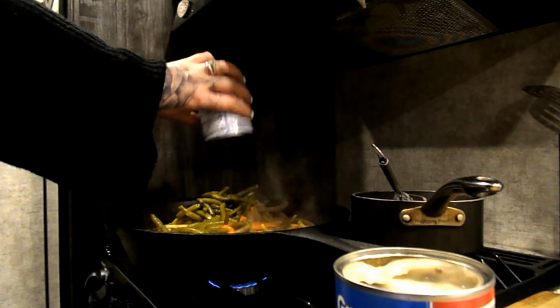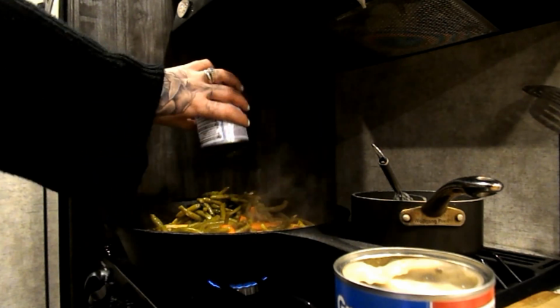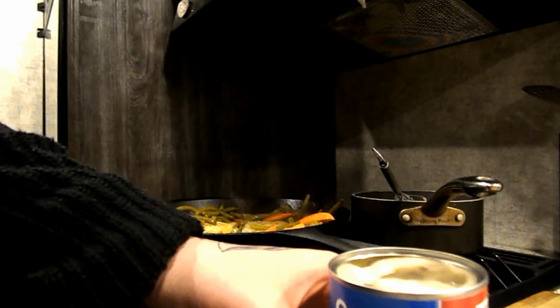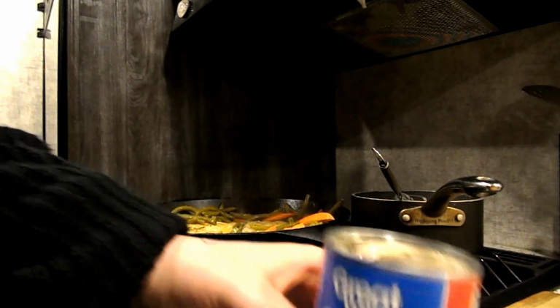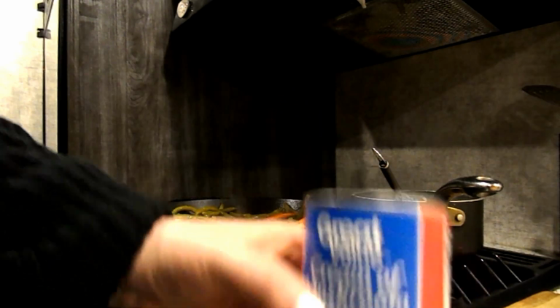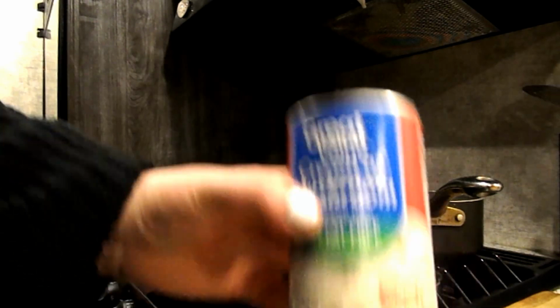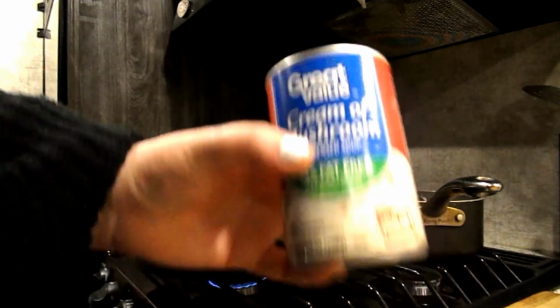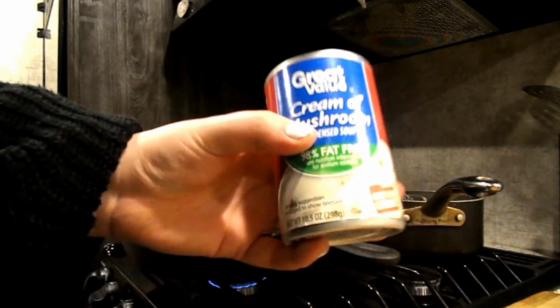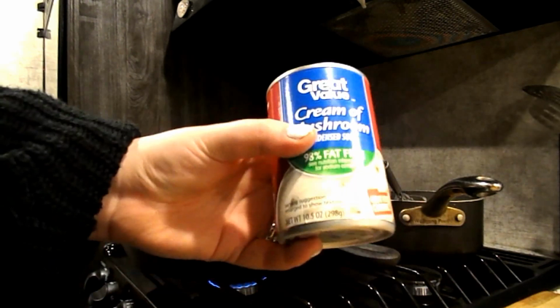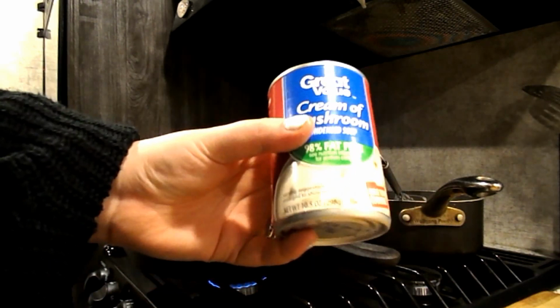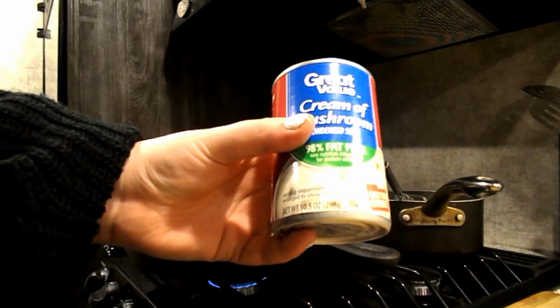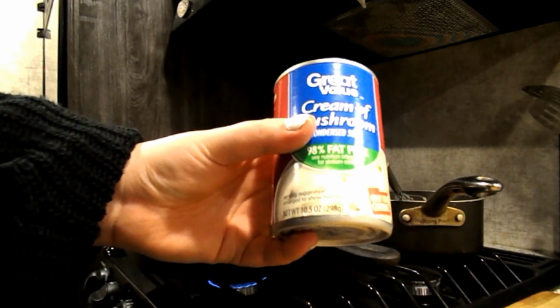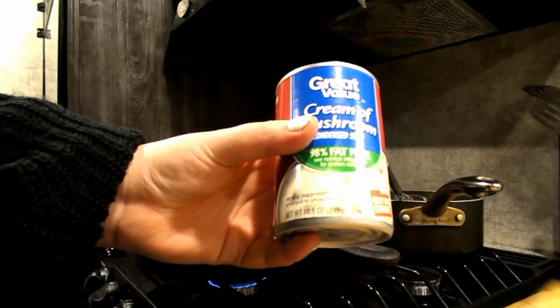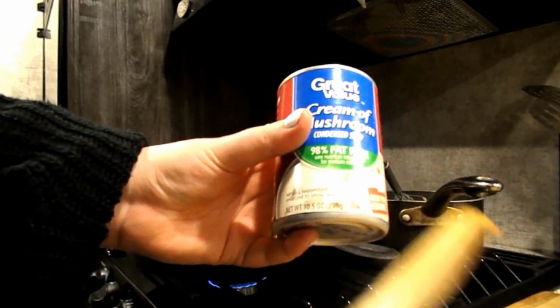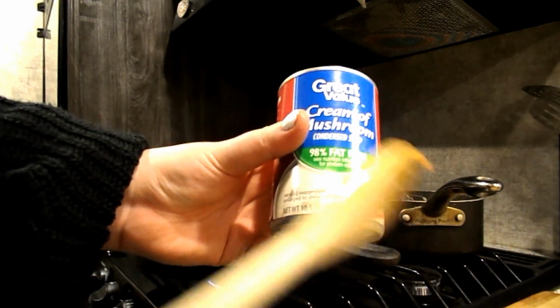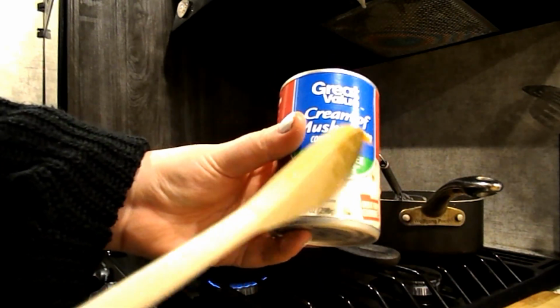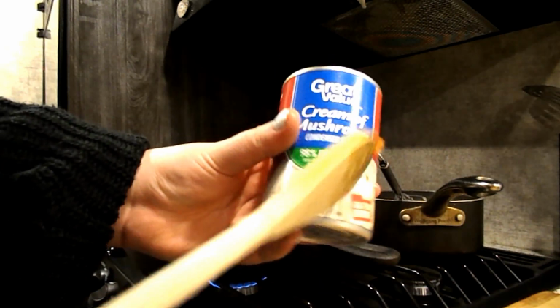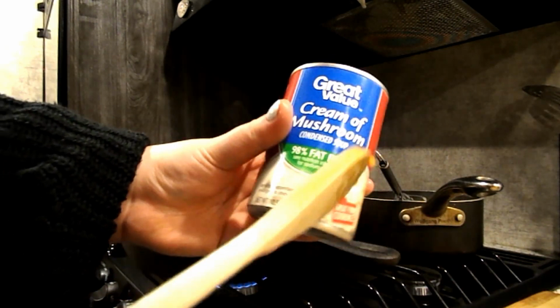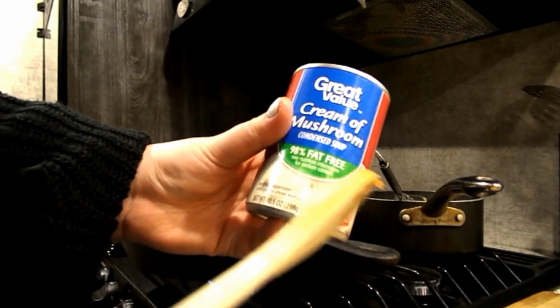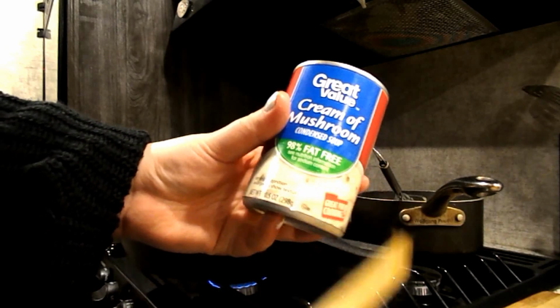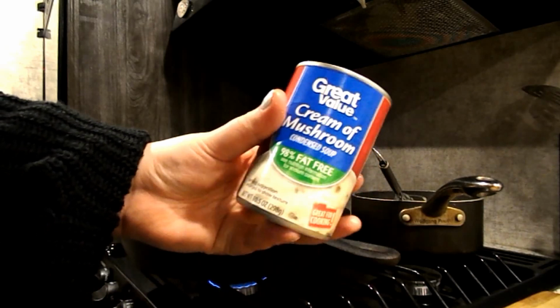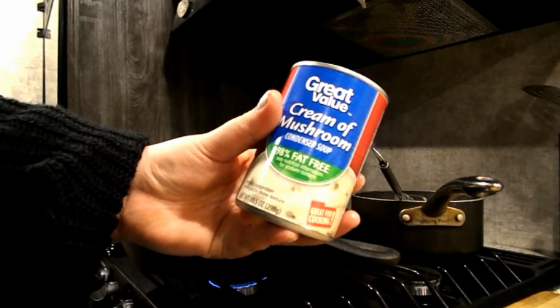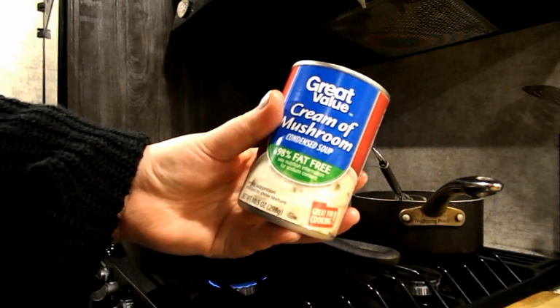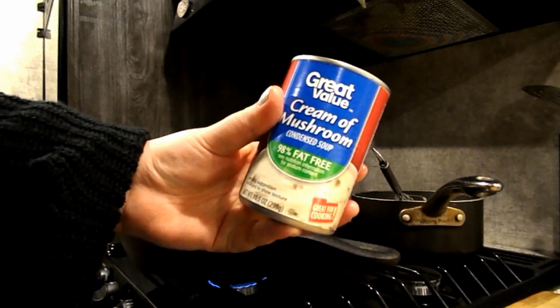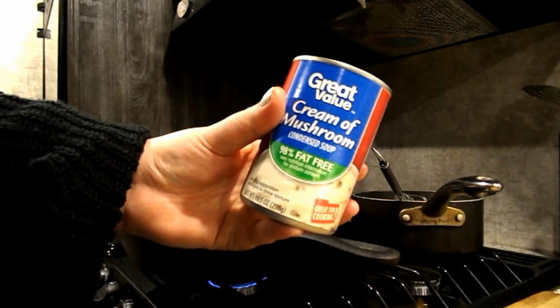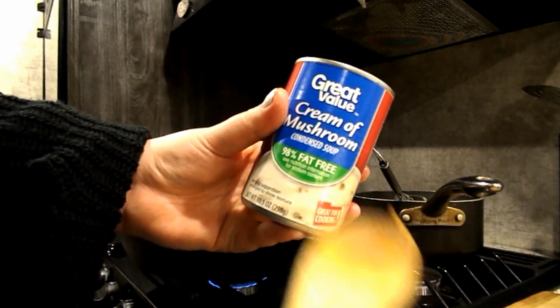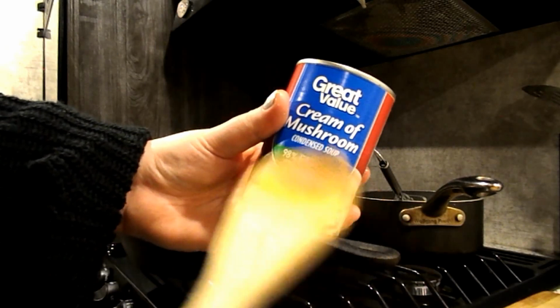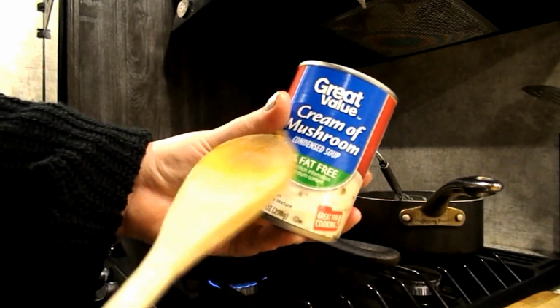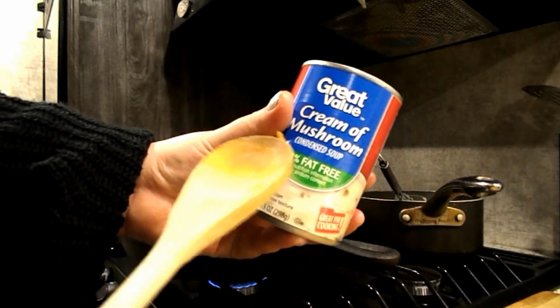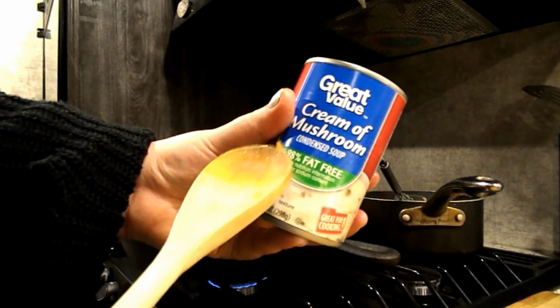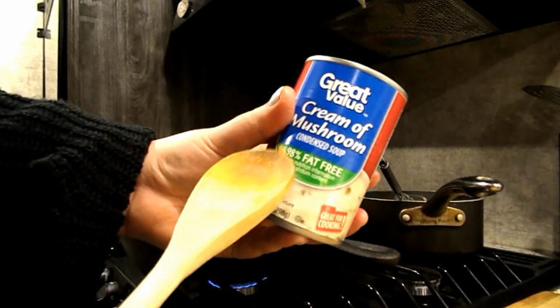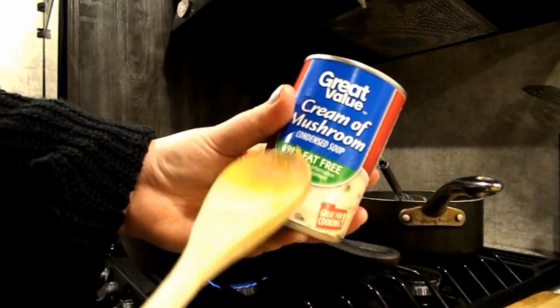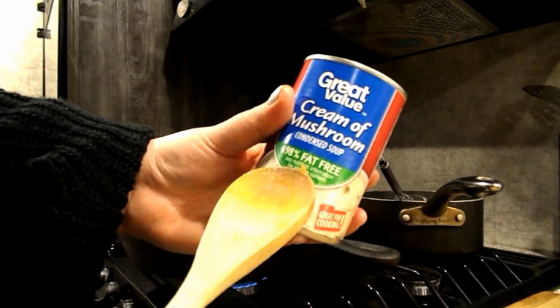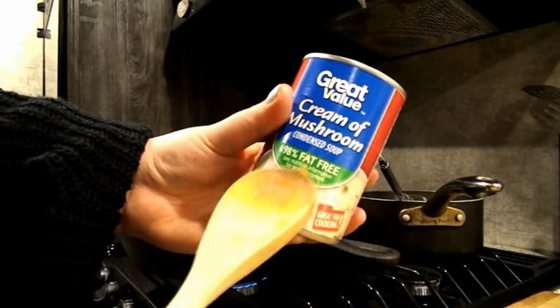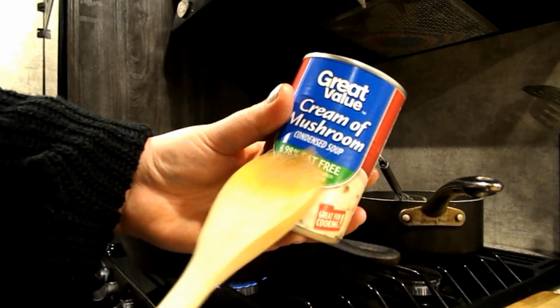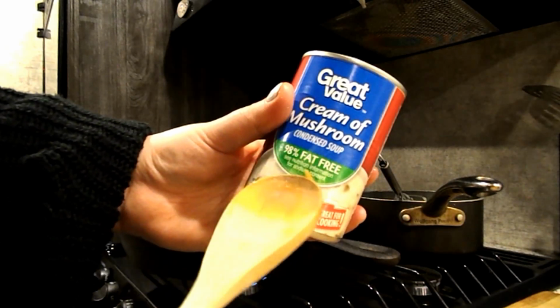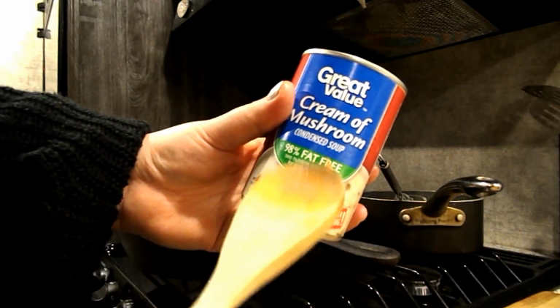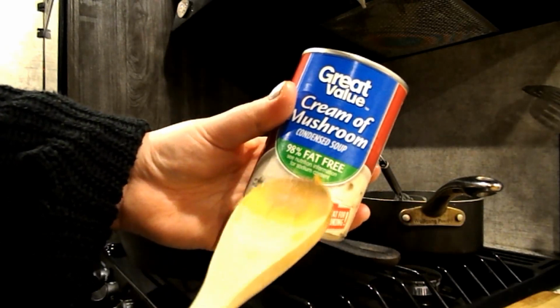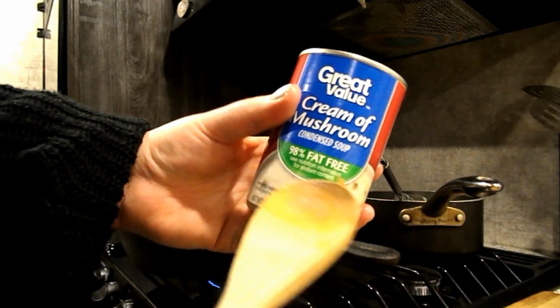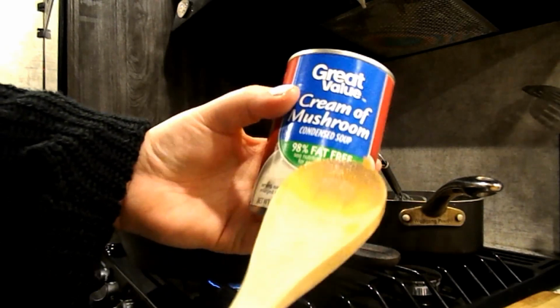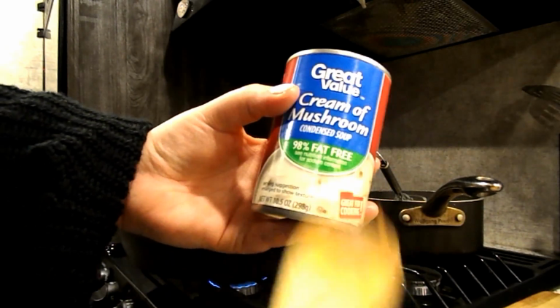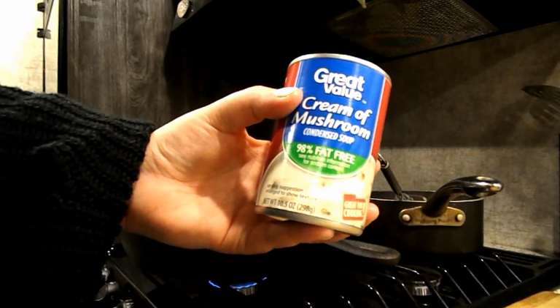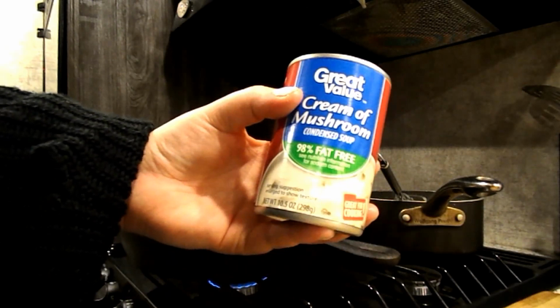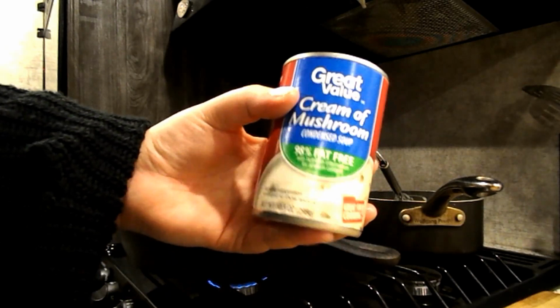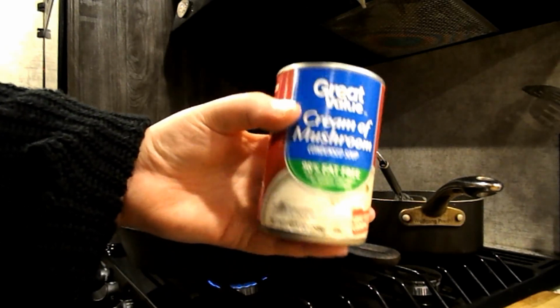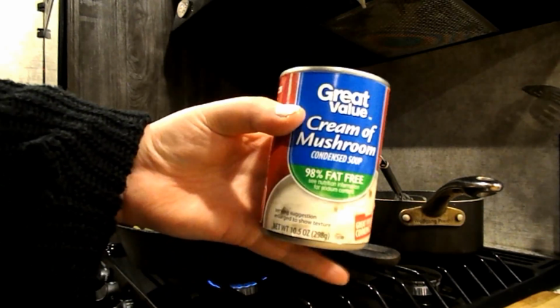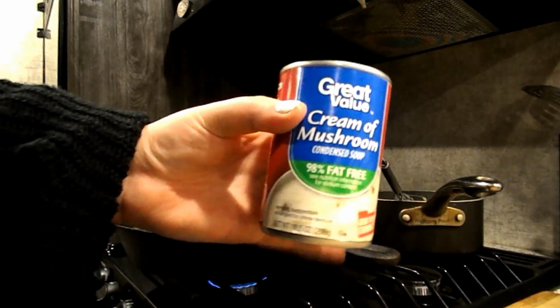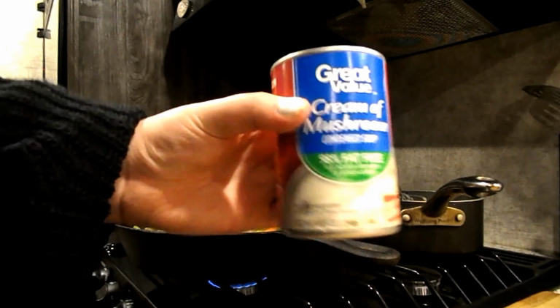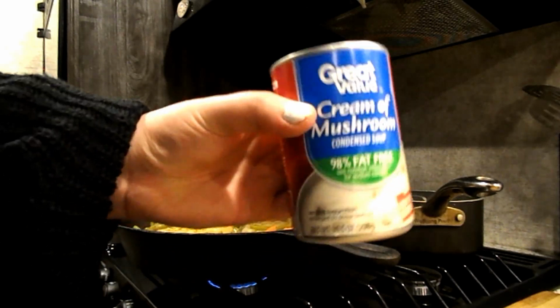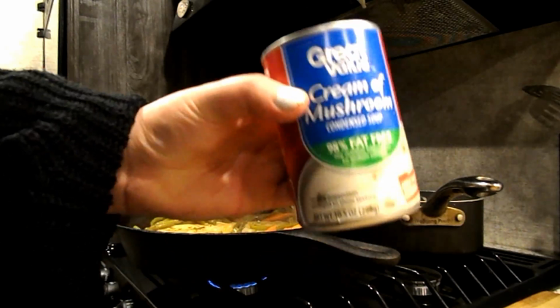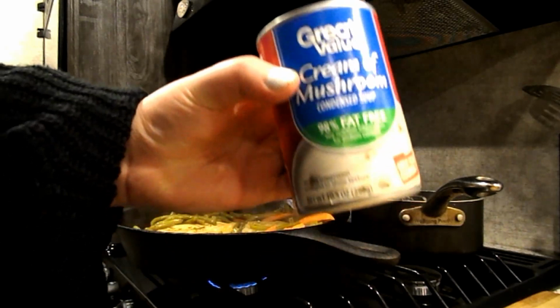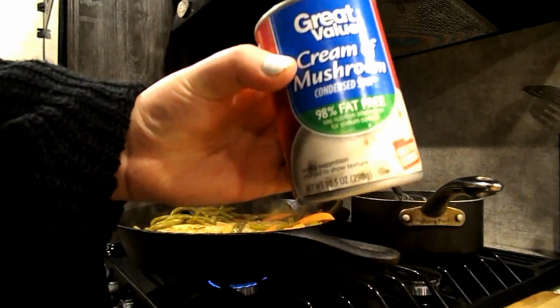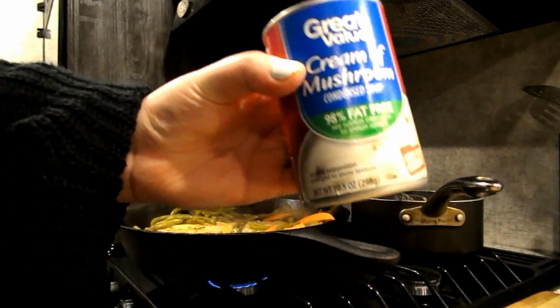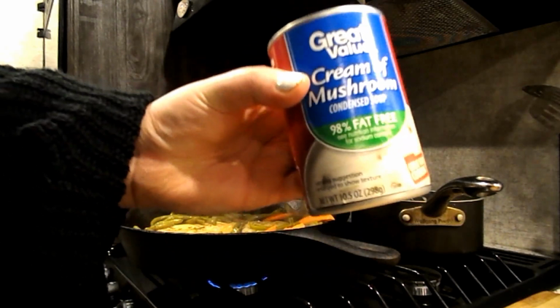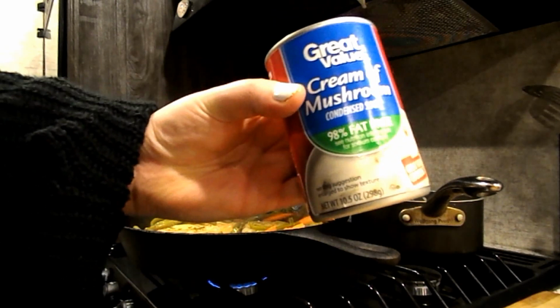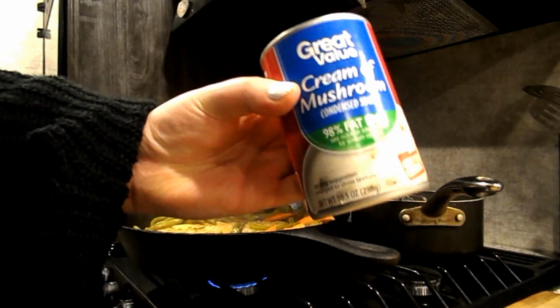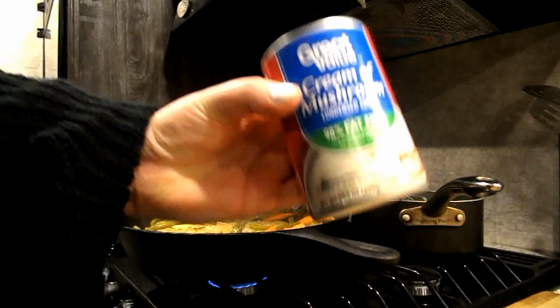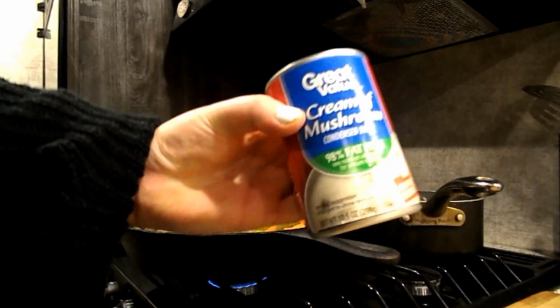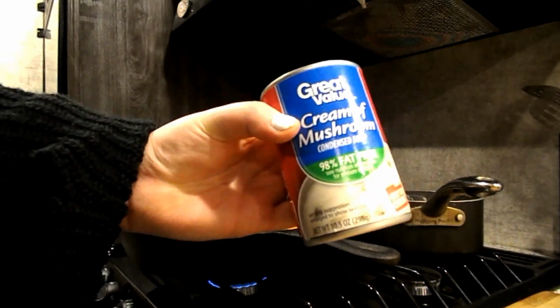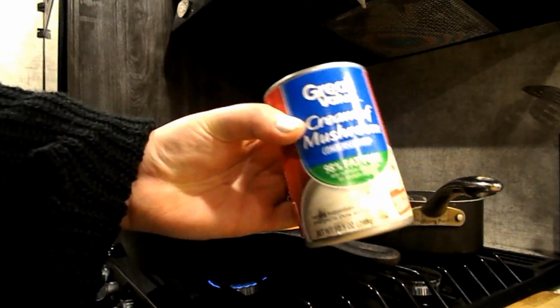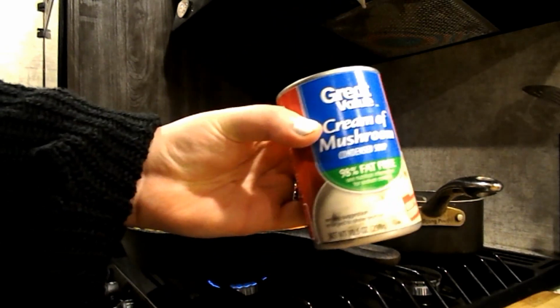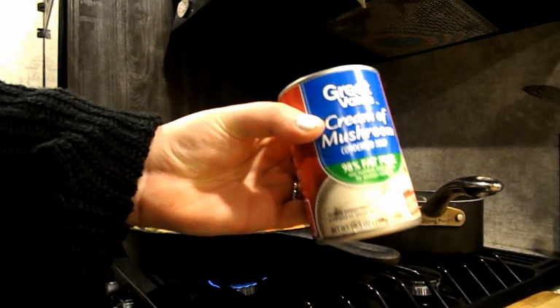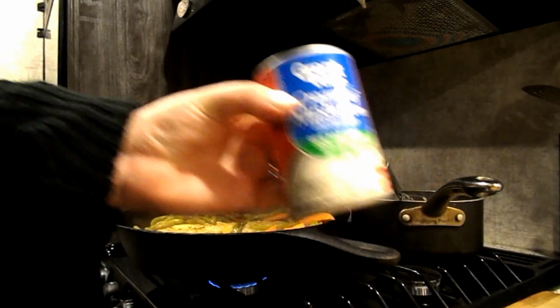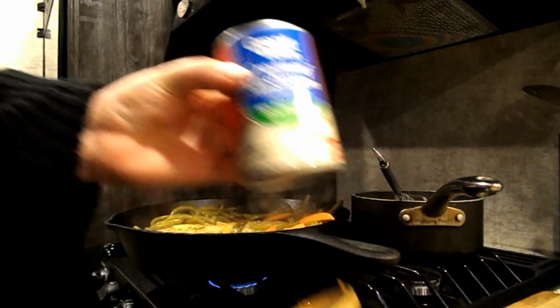Next, add your cream of mushroom. I get the 98% fat-free — that's really important so that you have a low-point dinner.